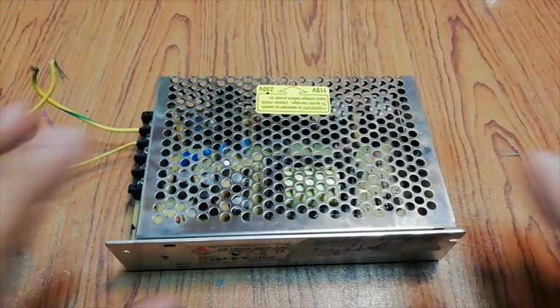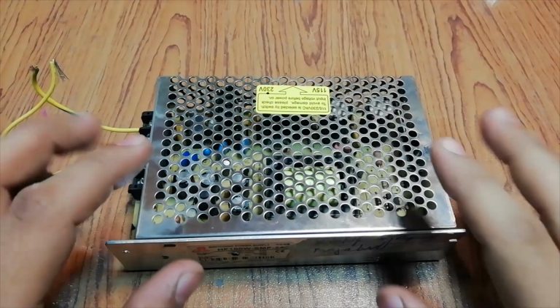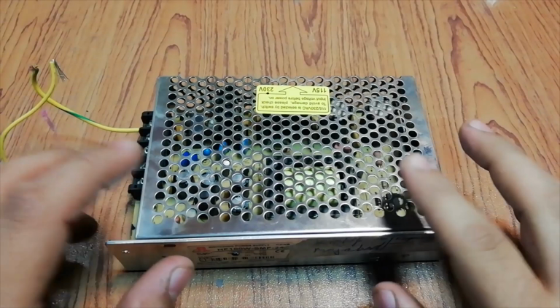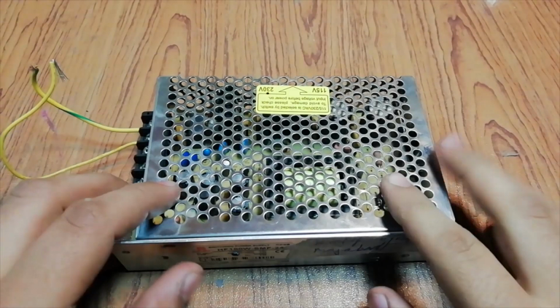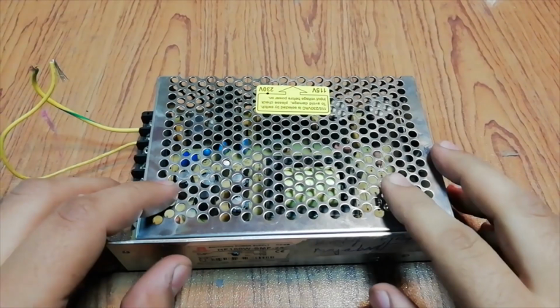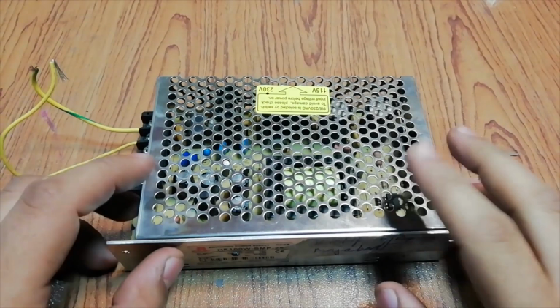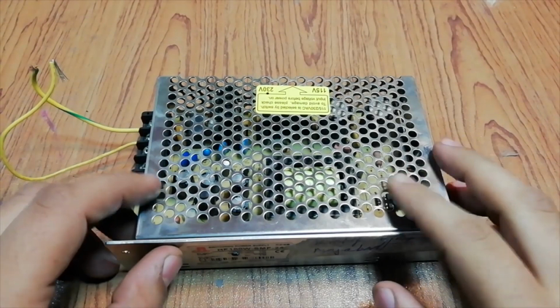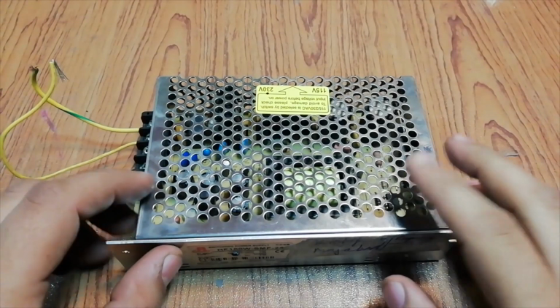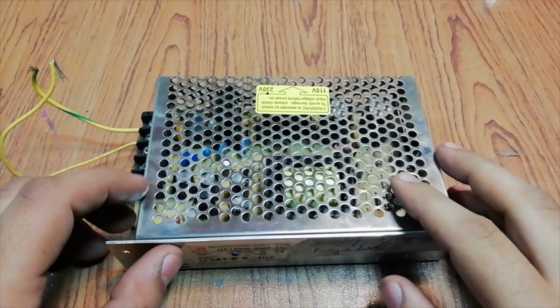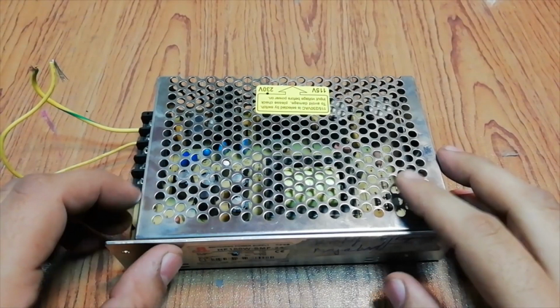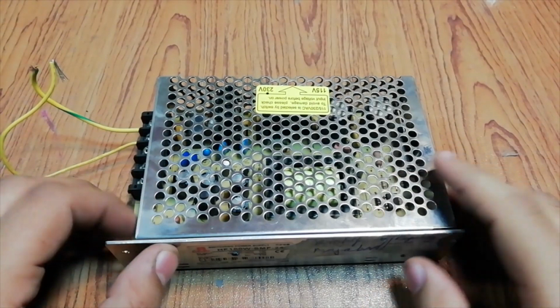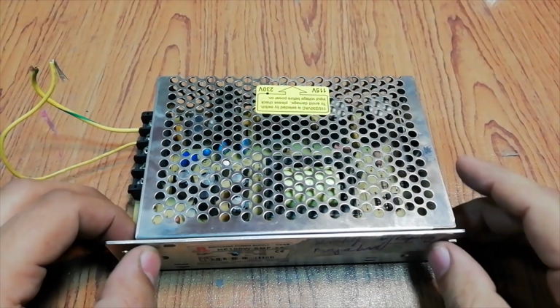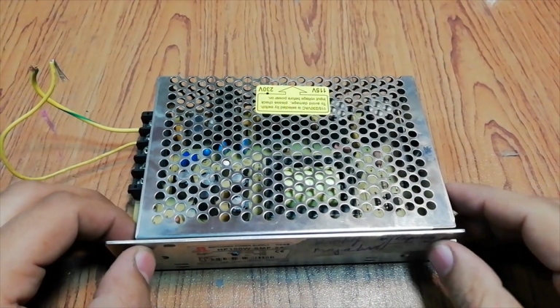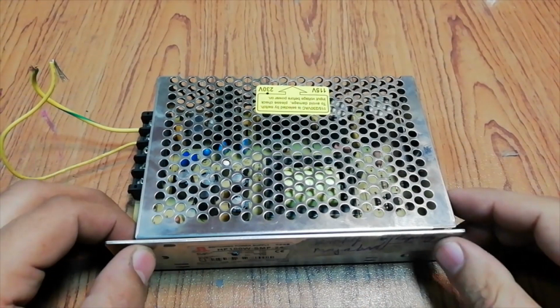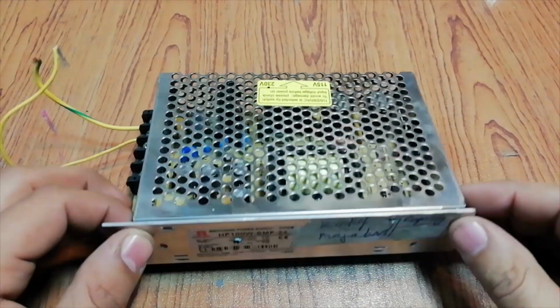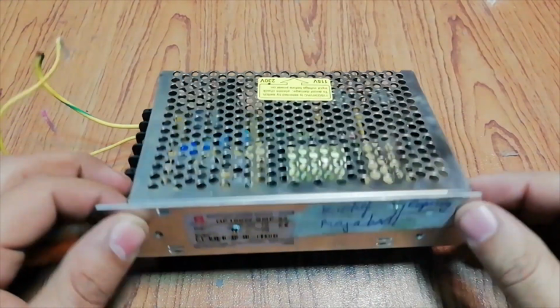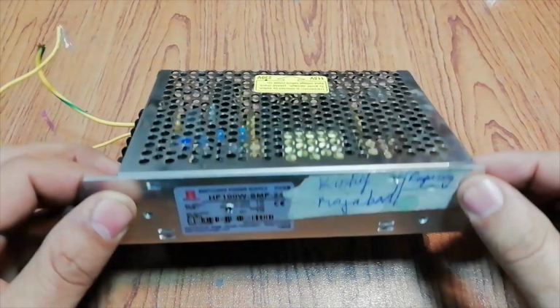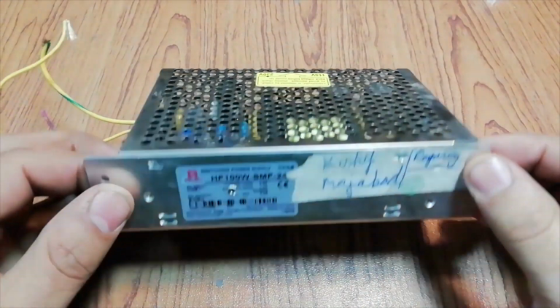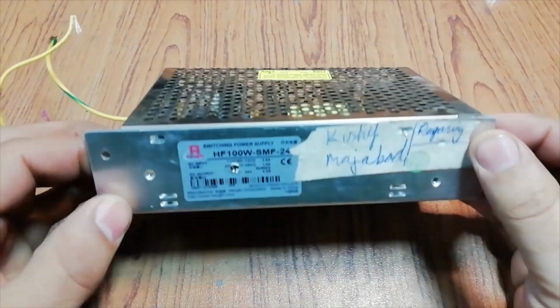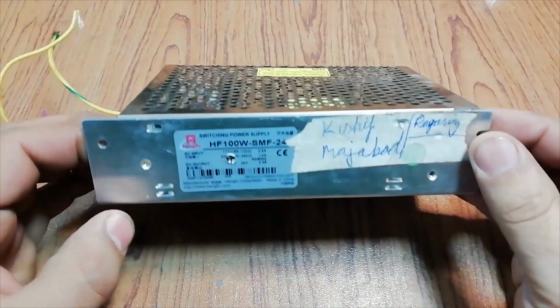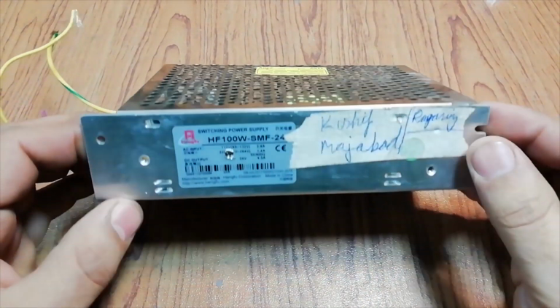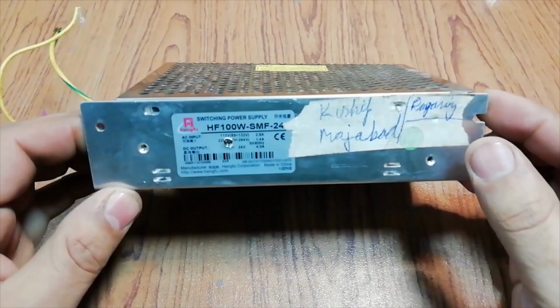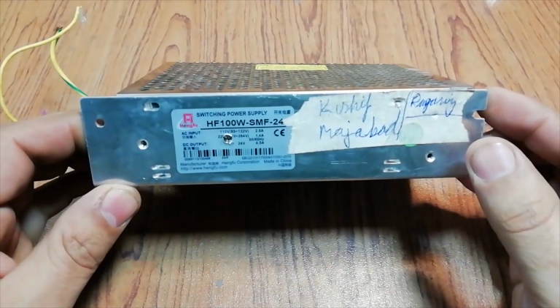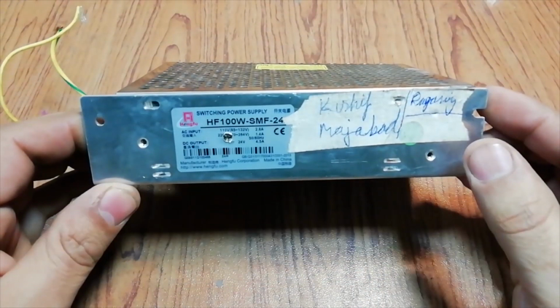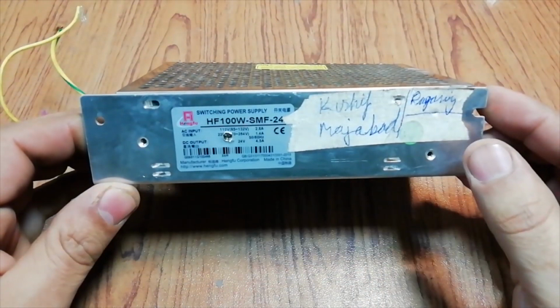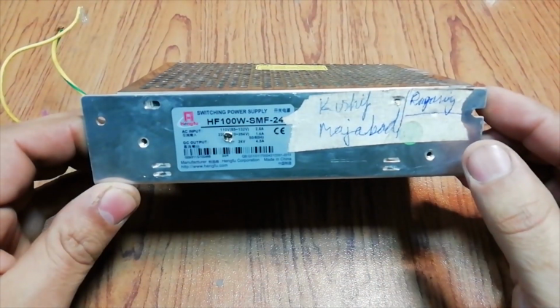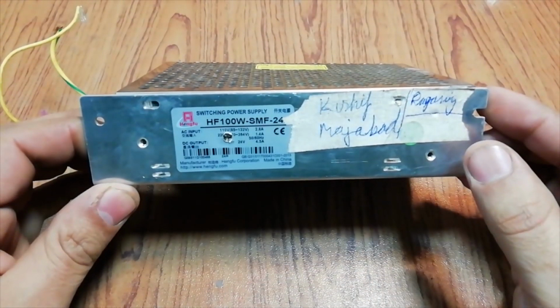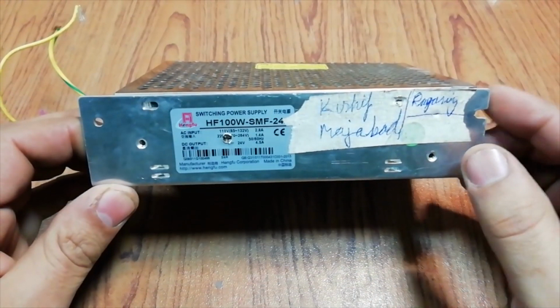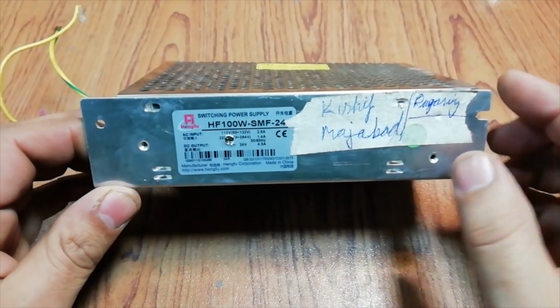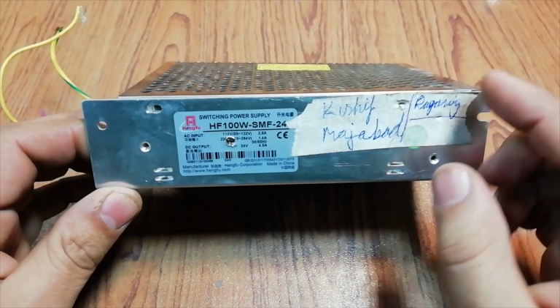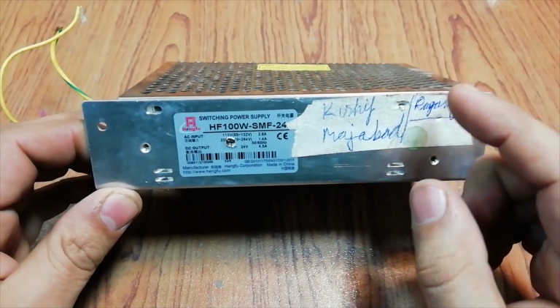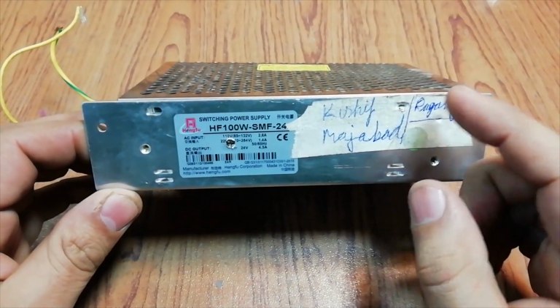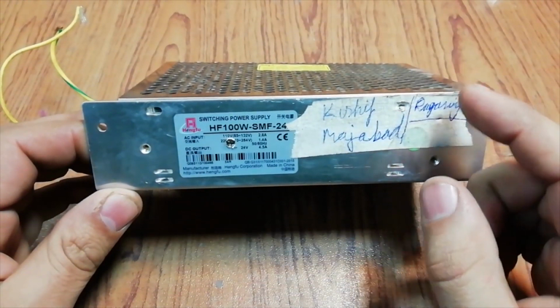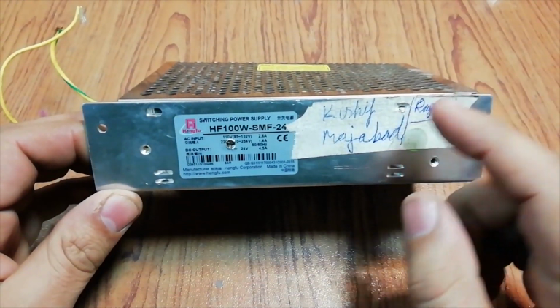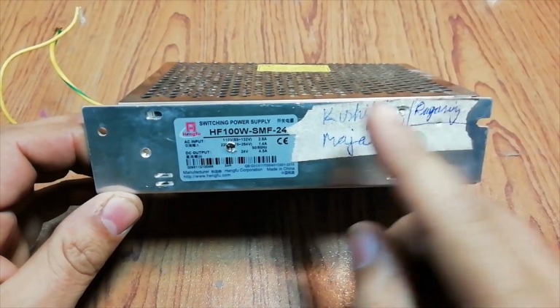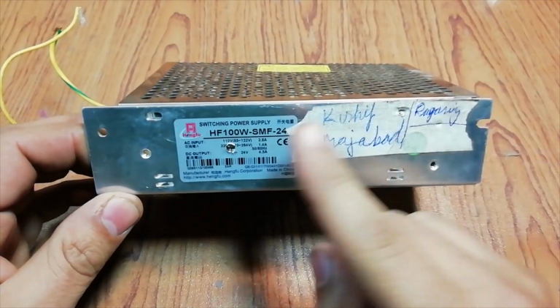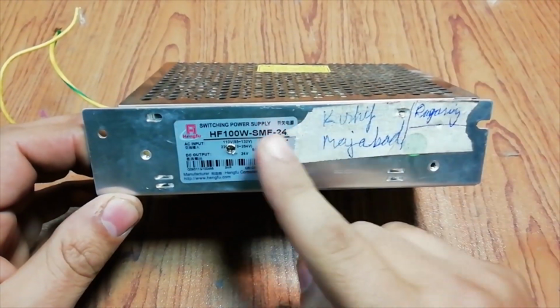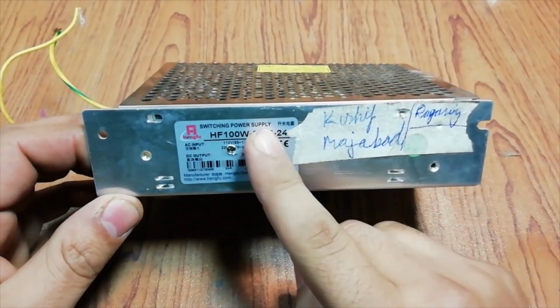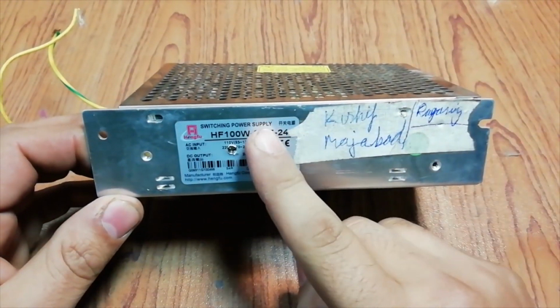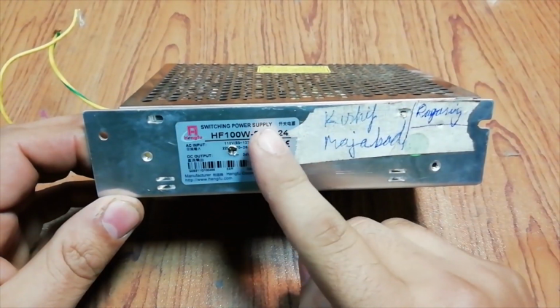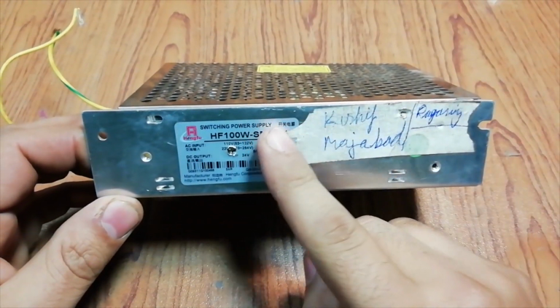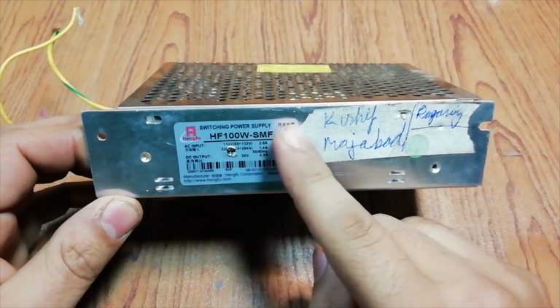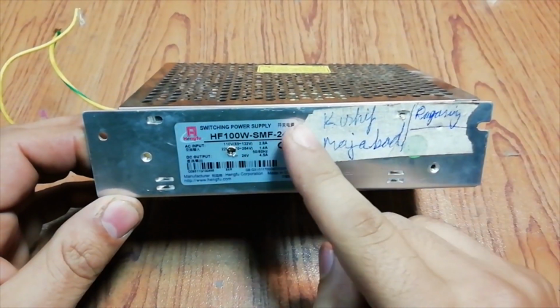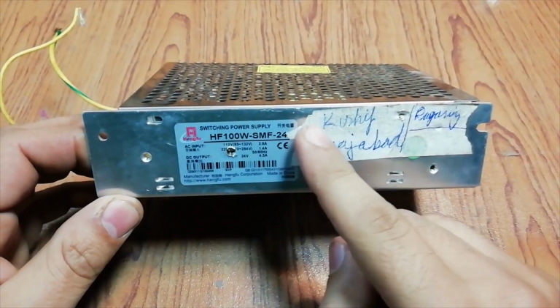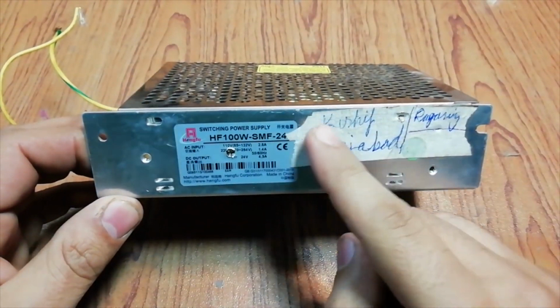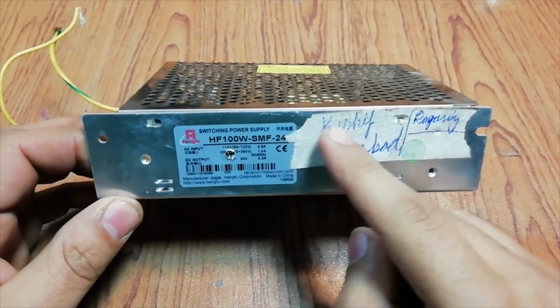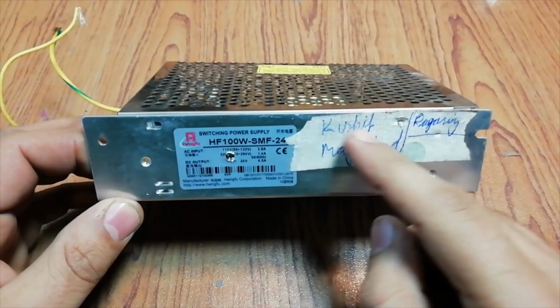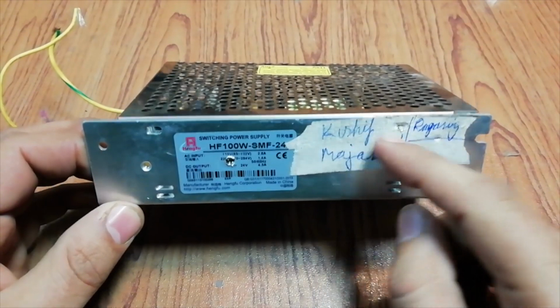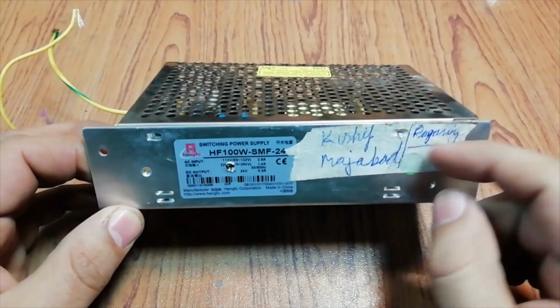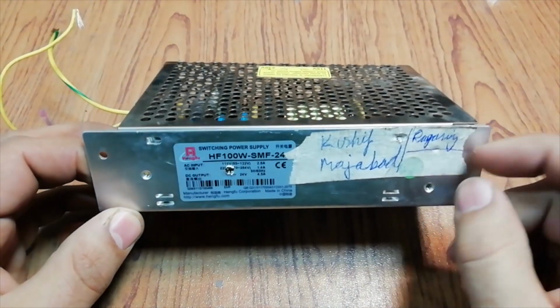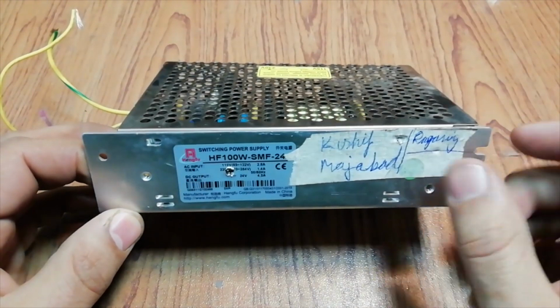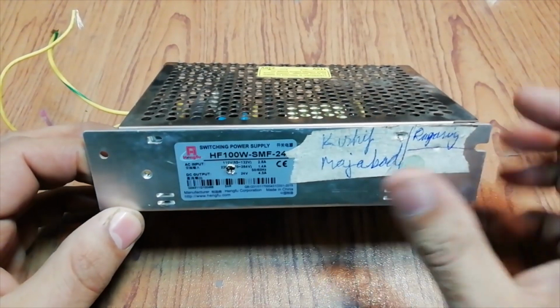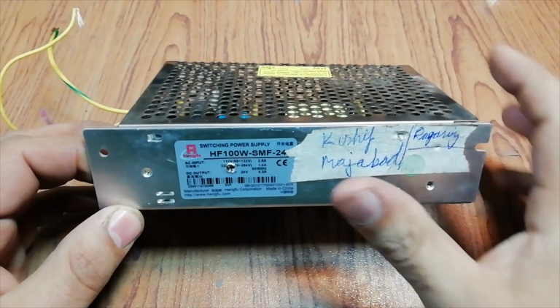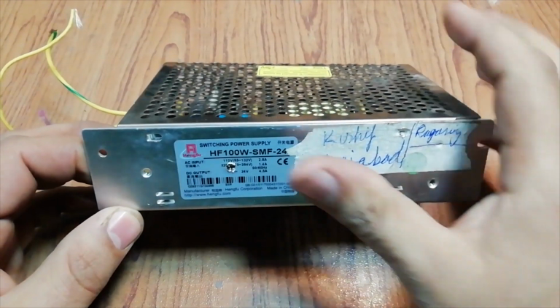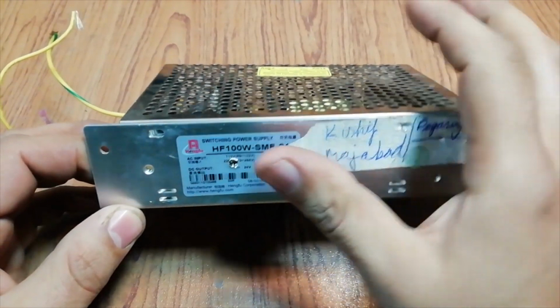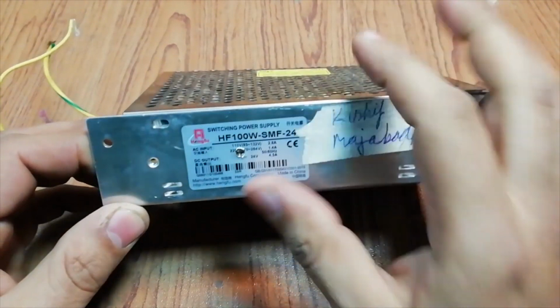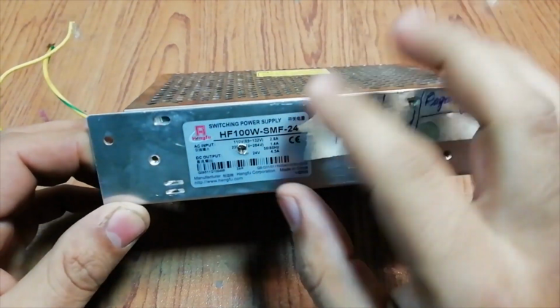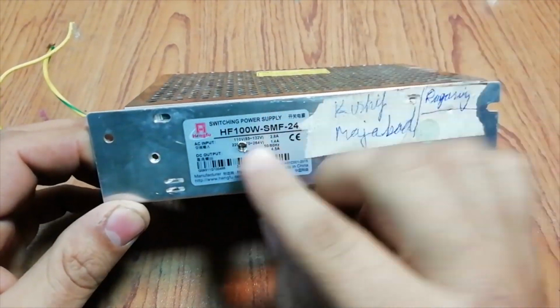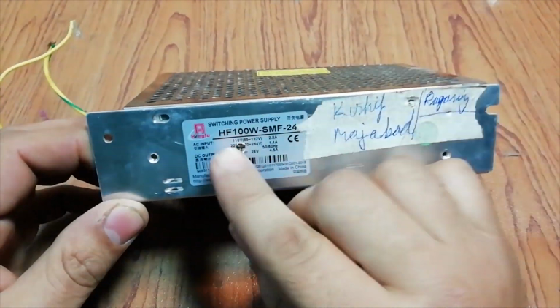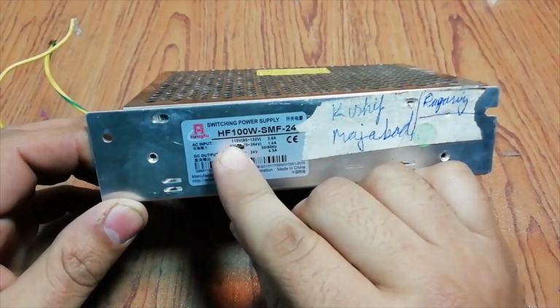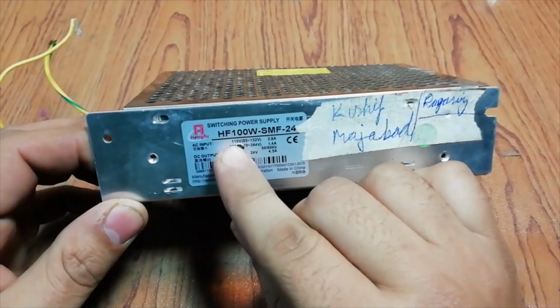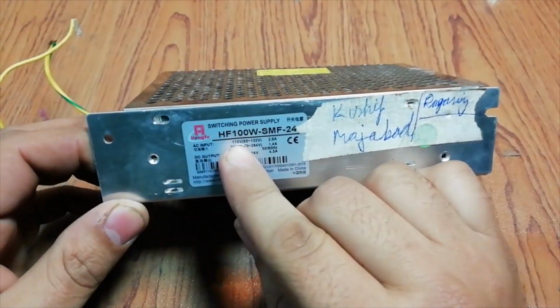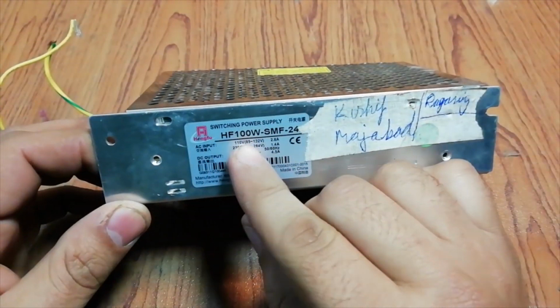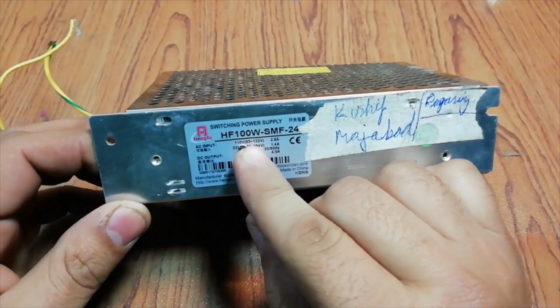Hi friends, in this video I'm gonna fix an industrial switch mode power supply. So without further ado, let's start this video.